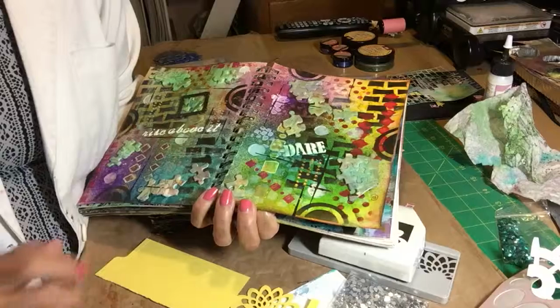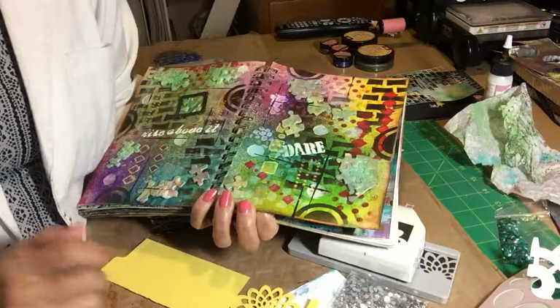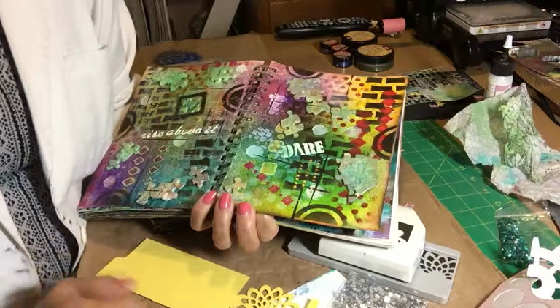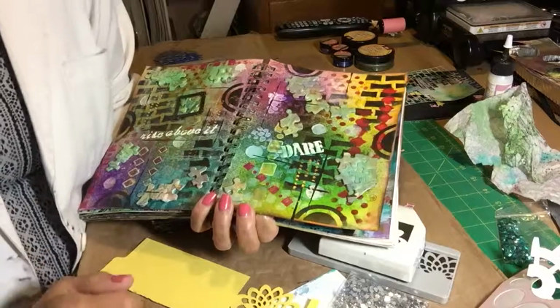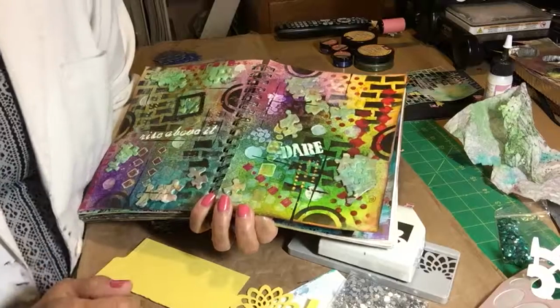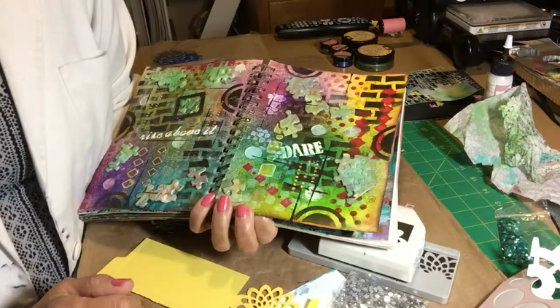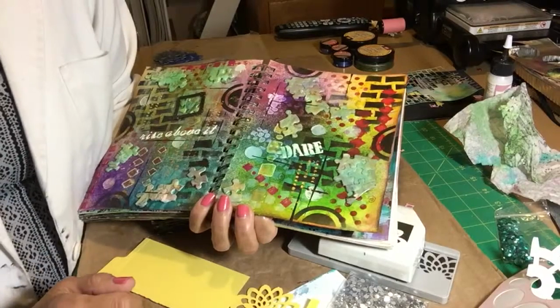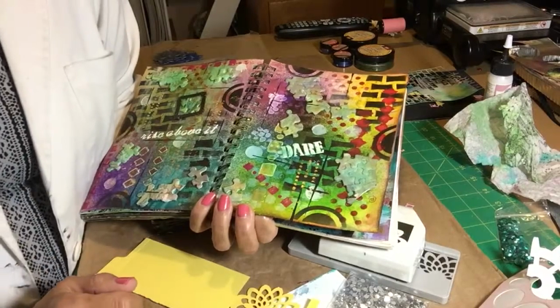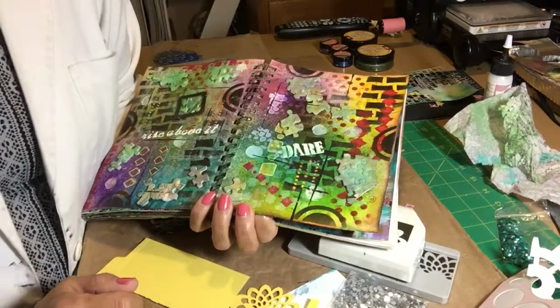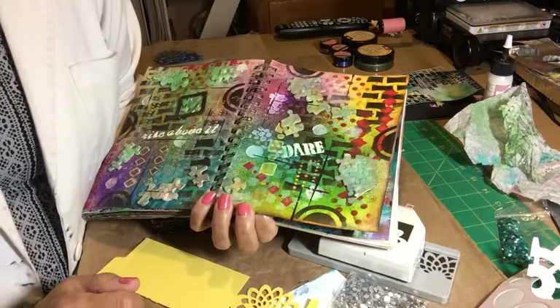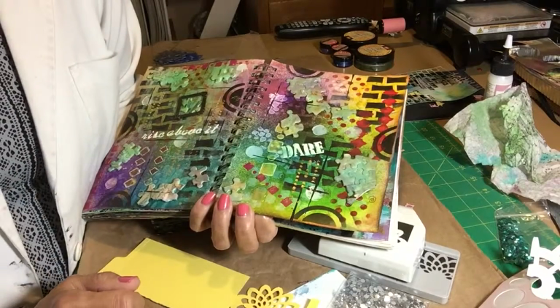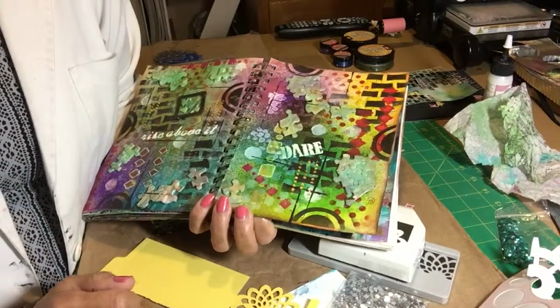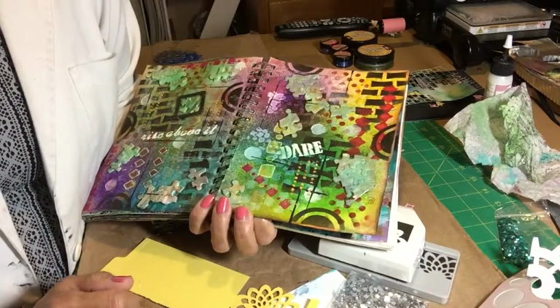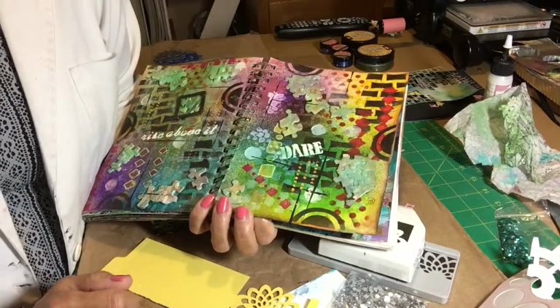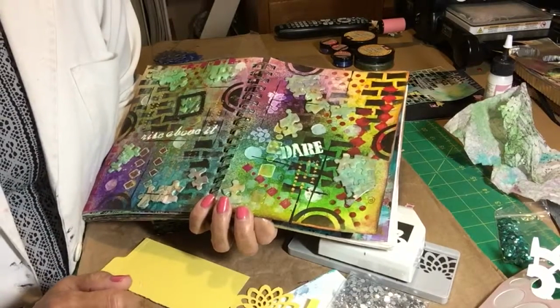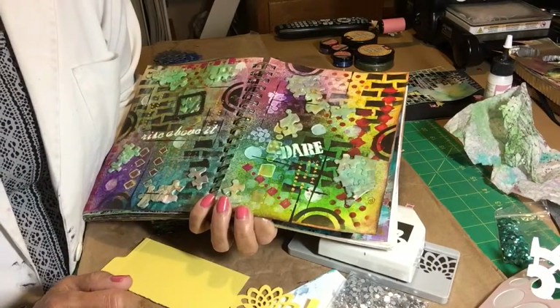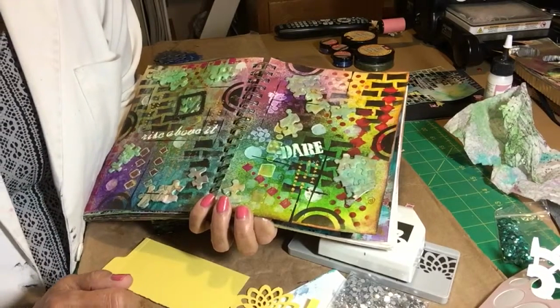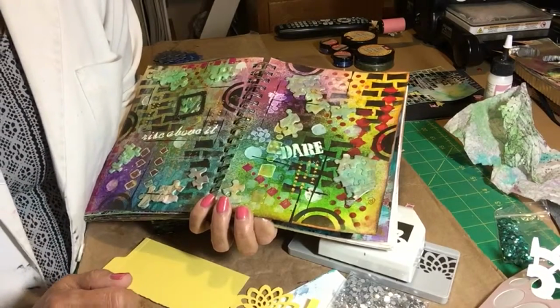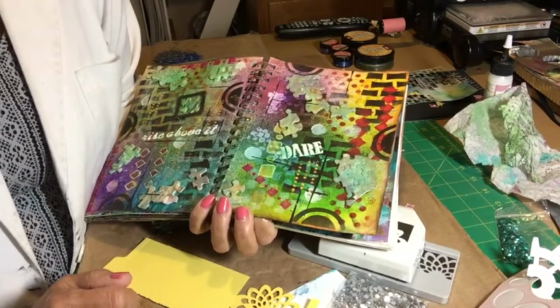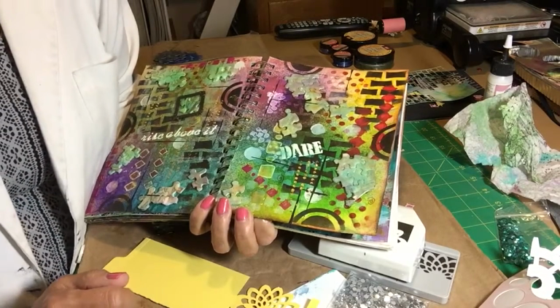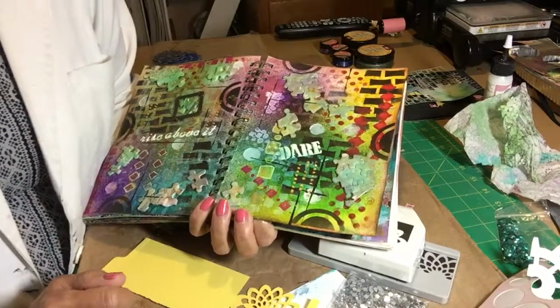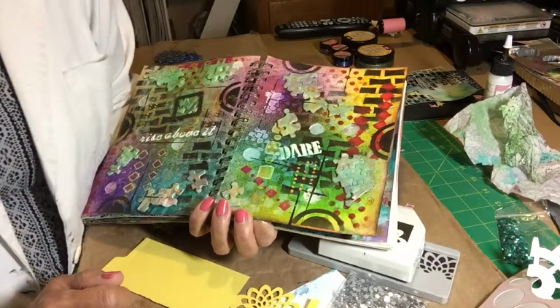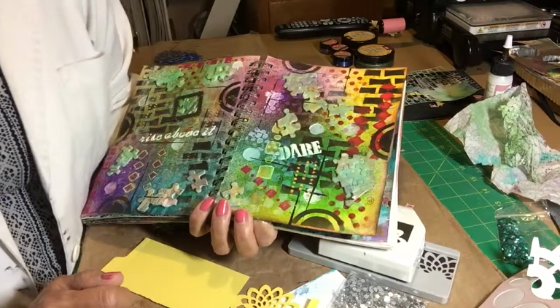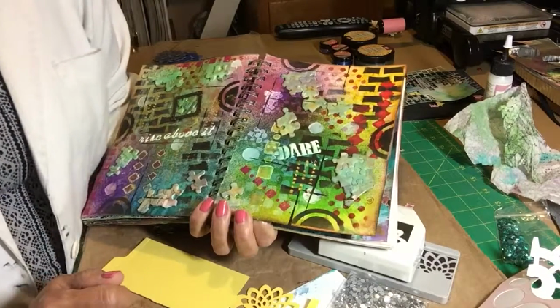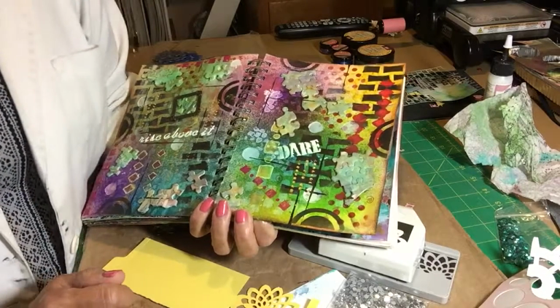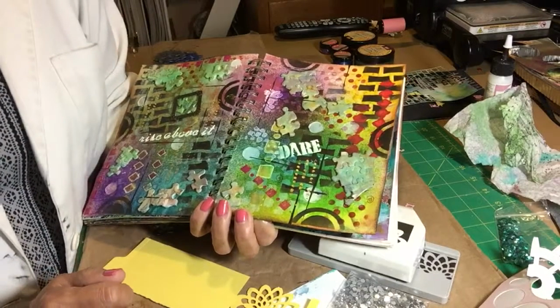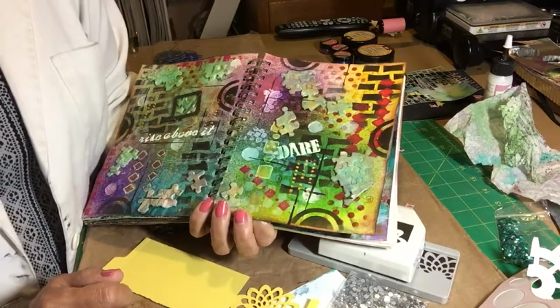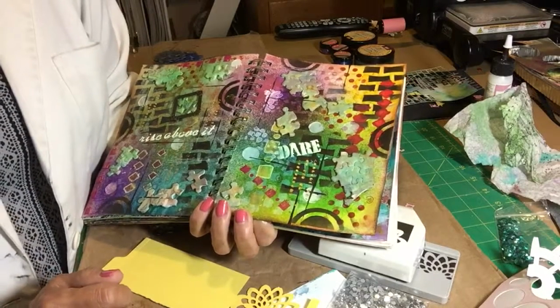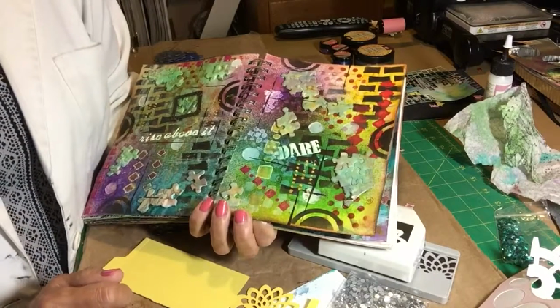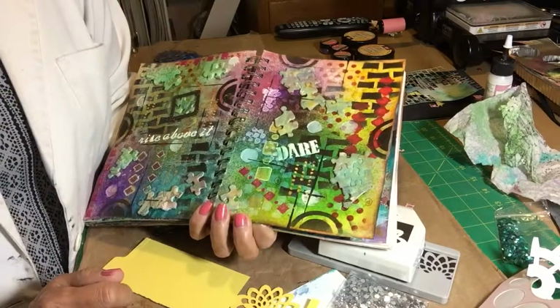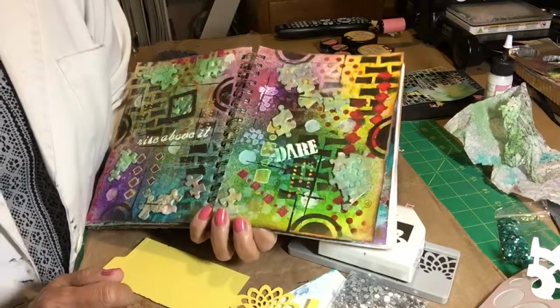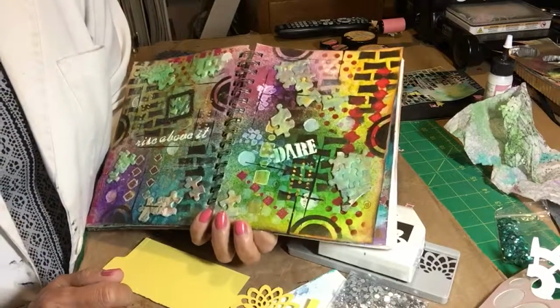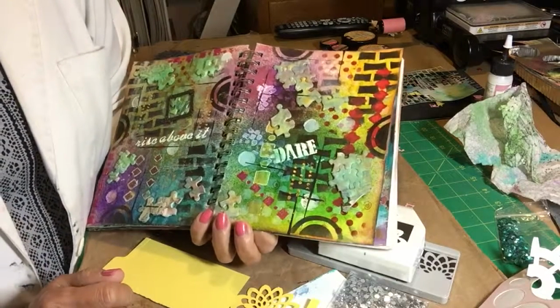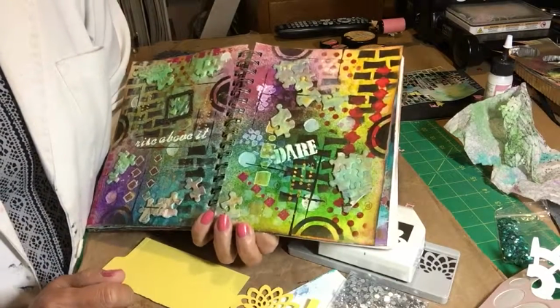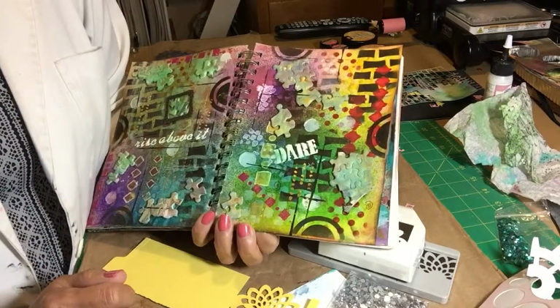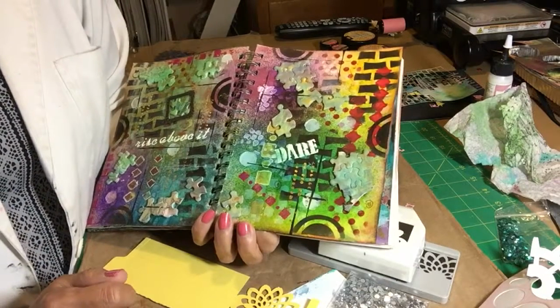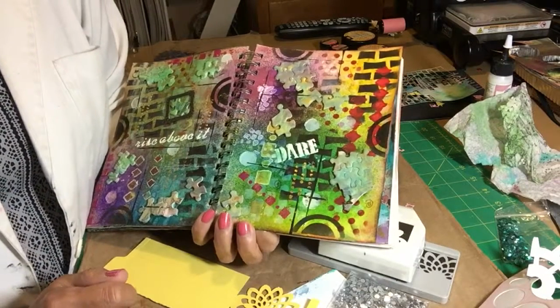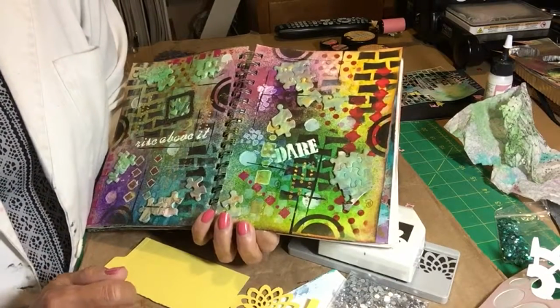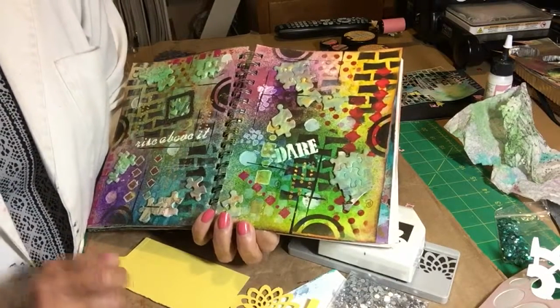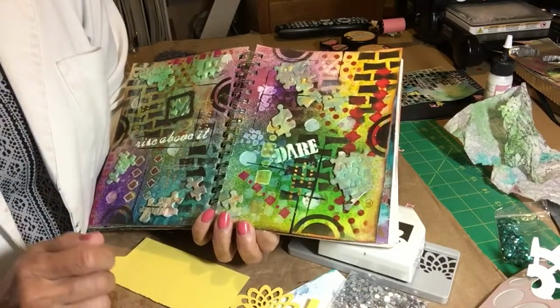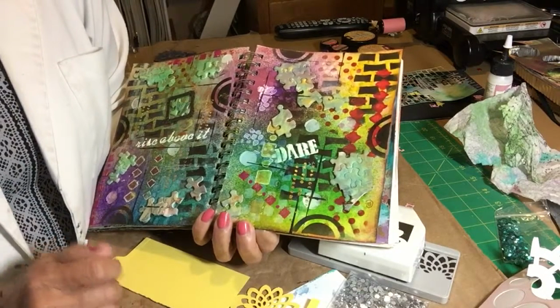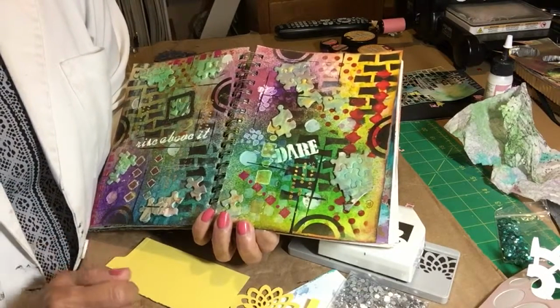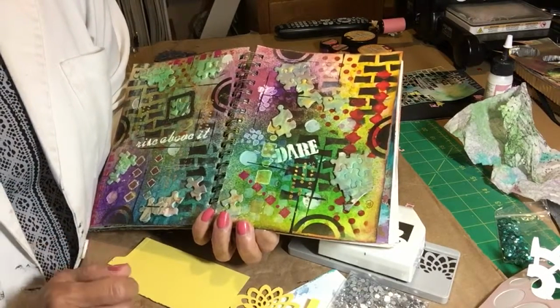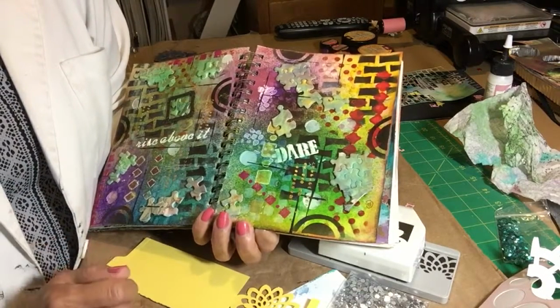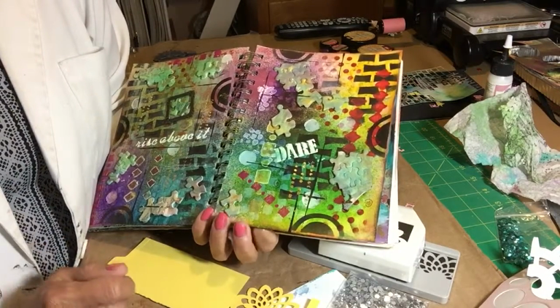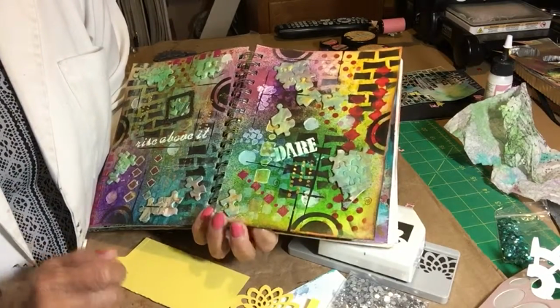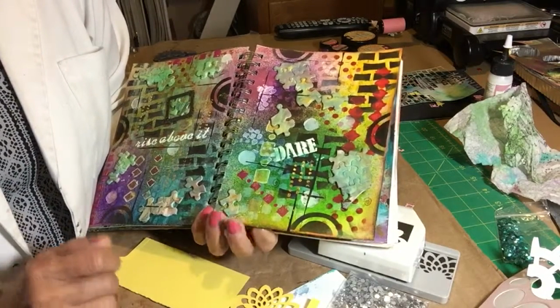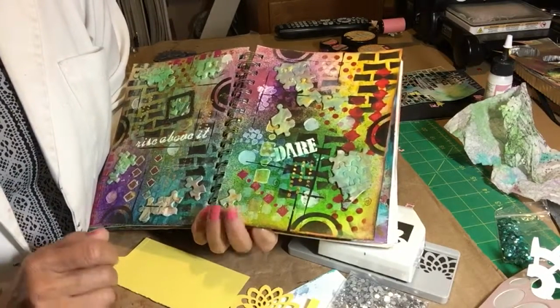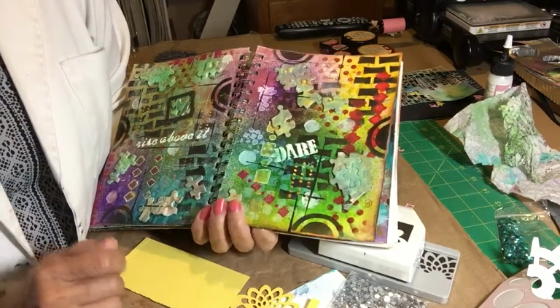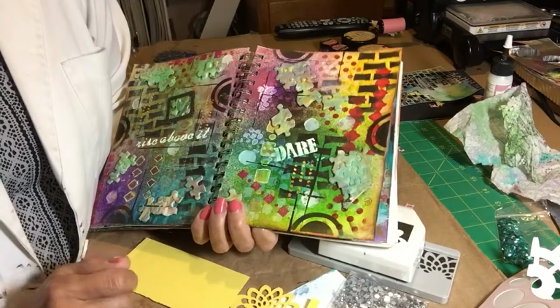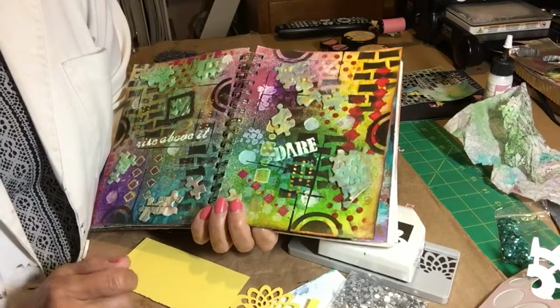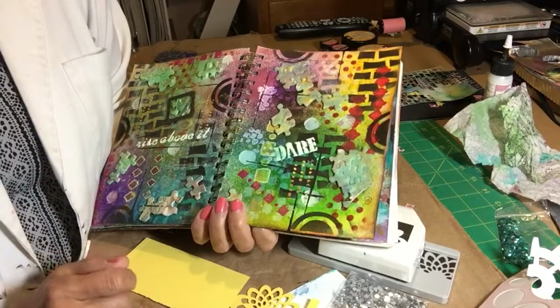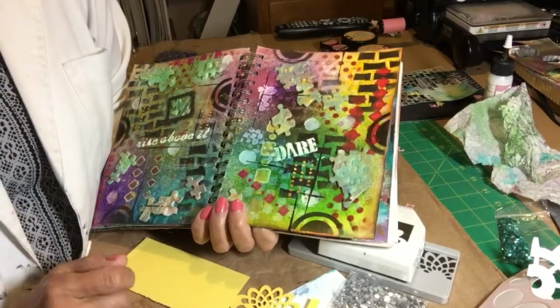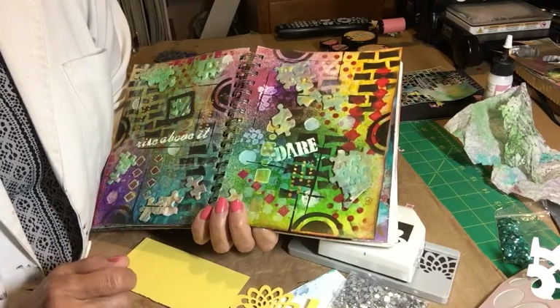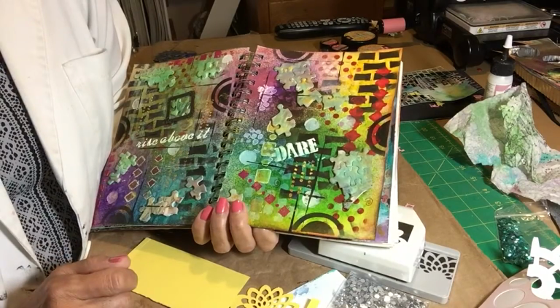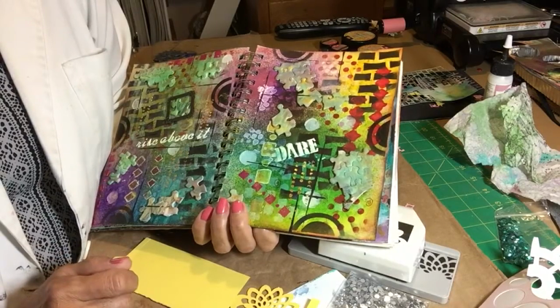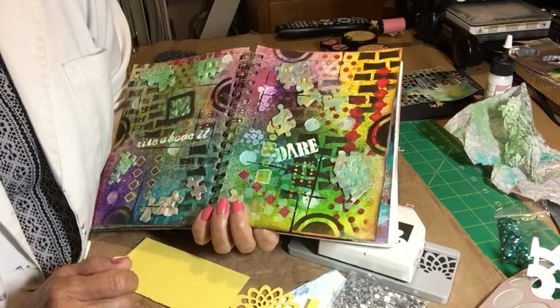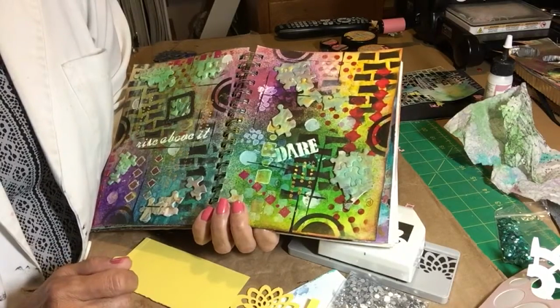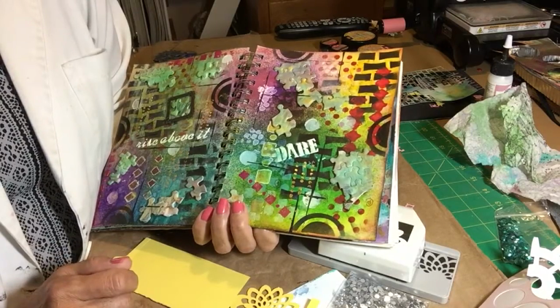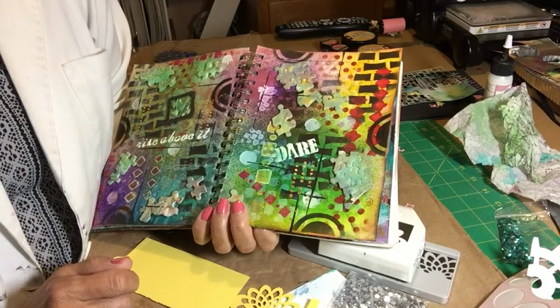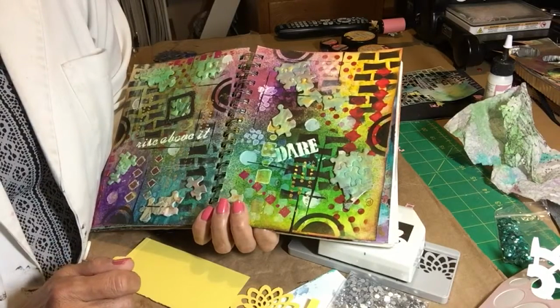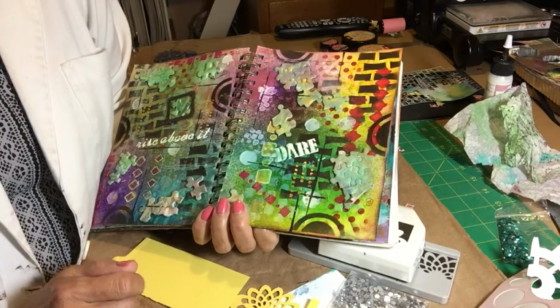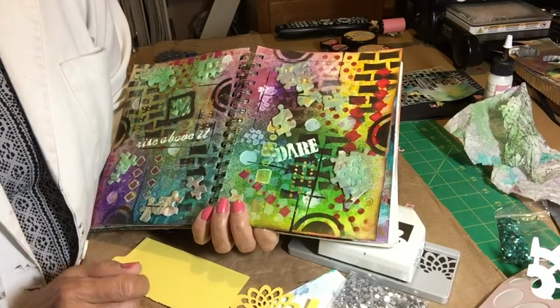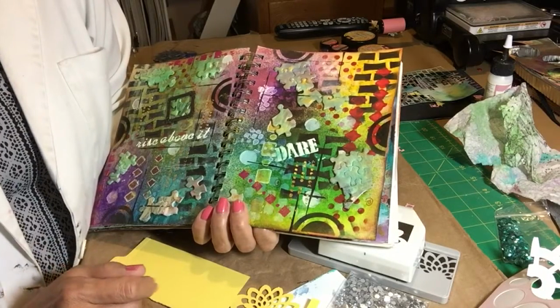Hi everybody, thanks for tuning in. My name is Rosalie and I'm here to share my art journal with you.